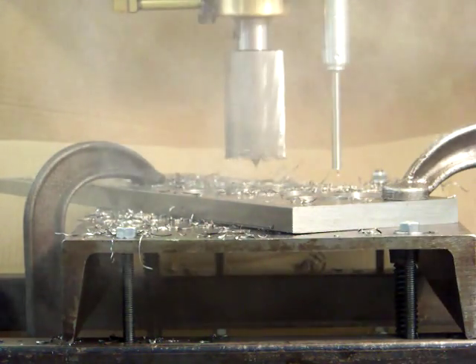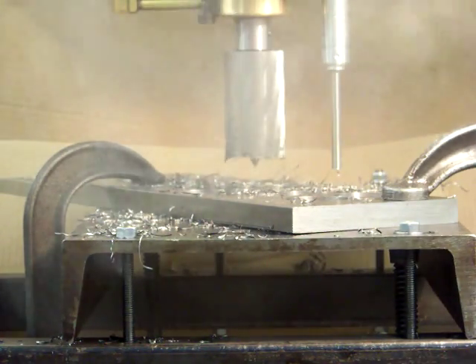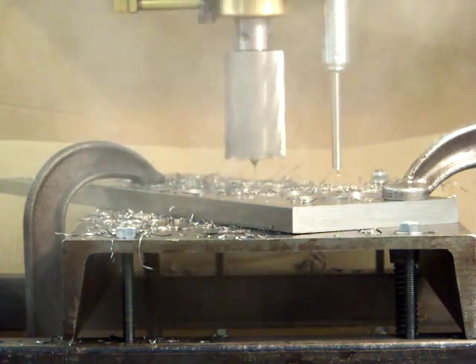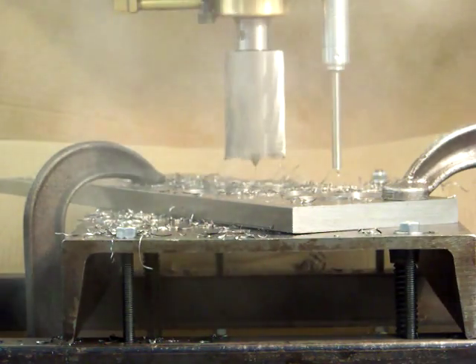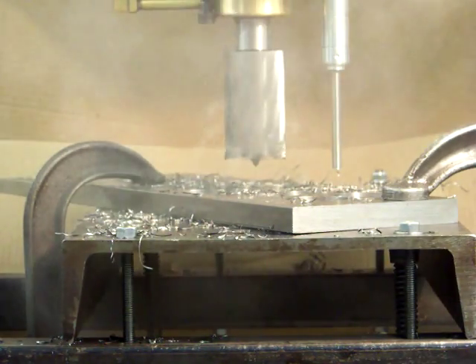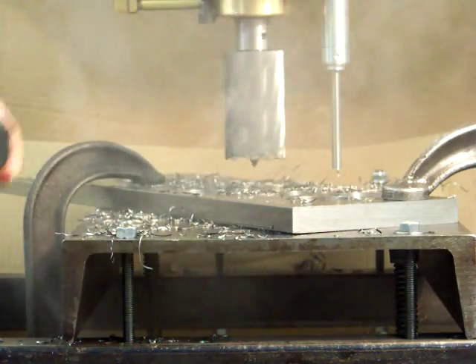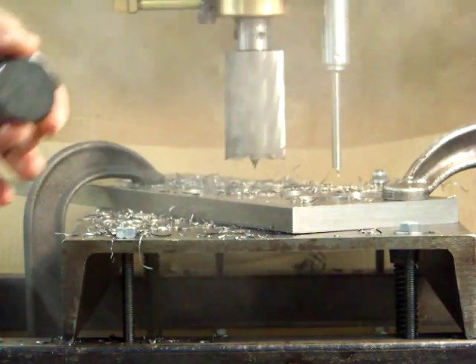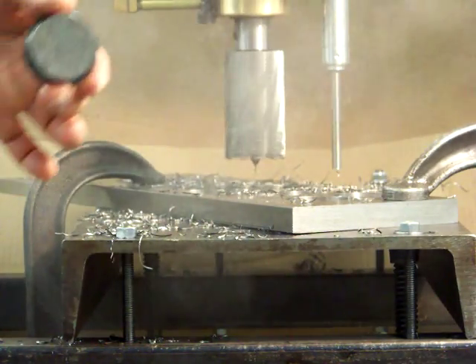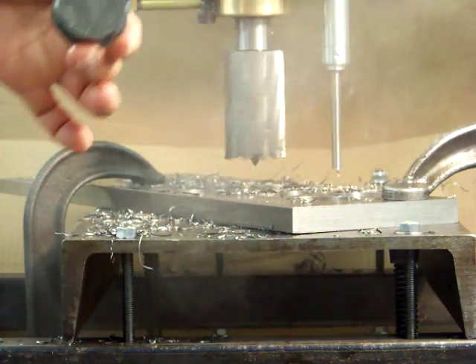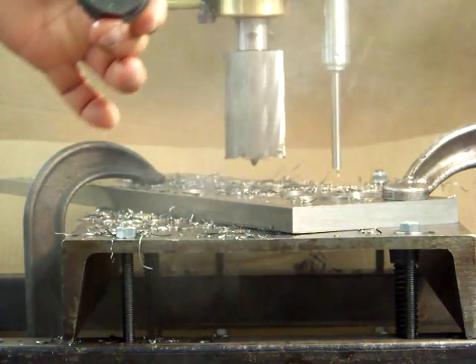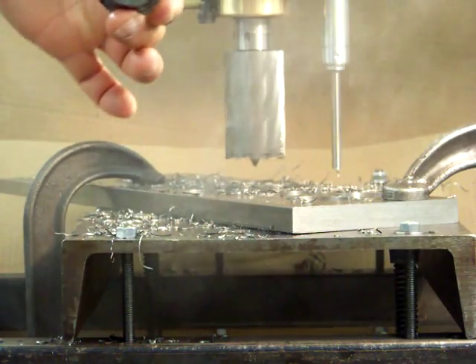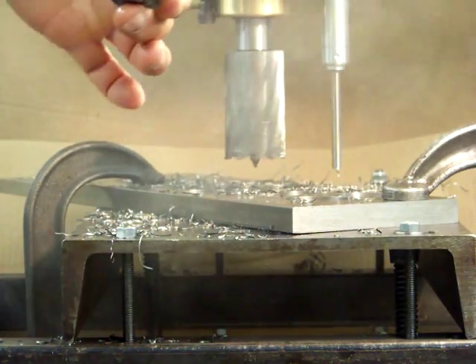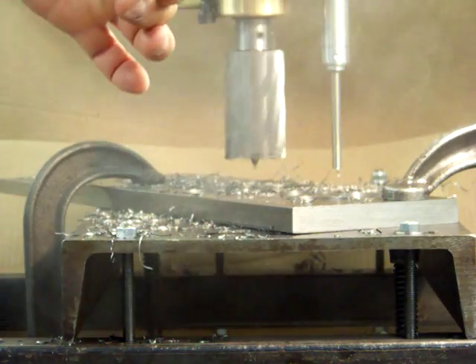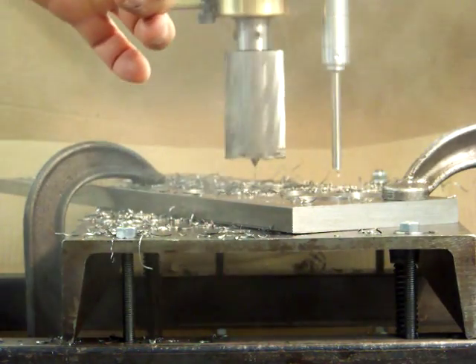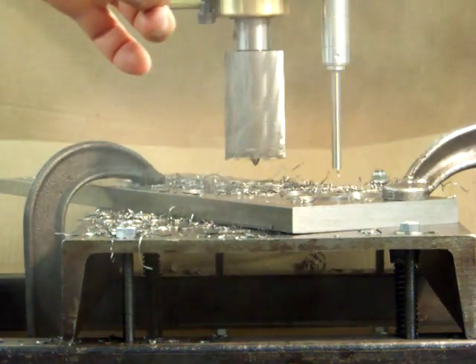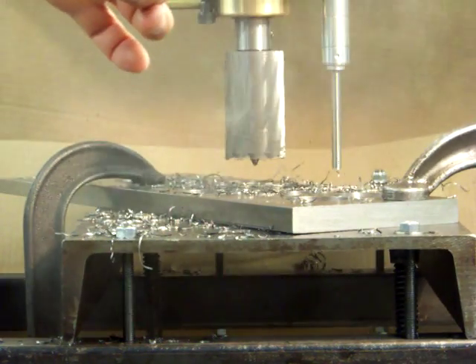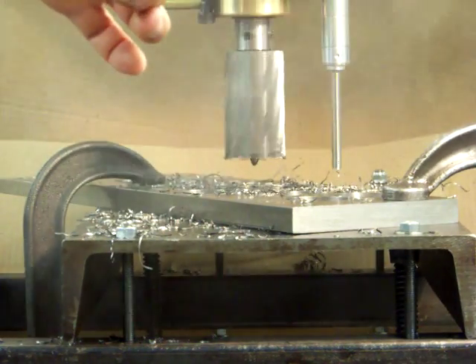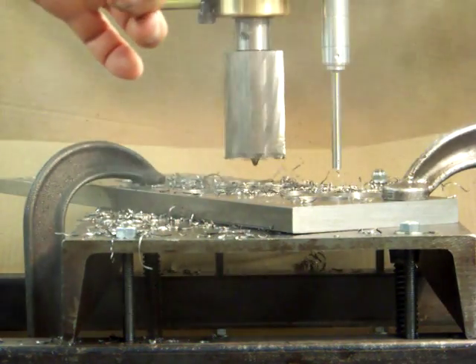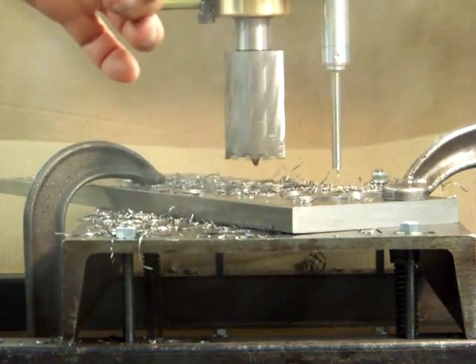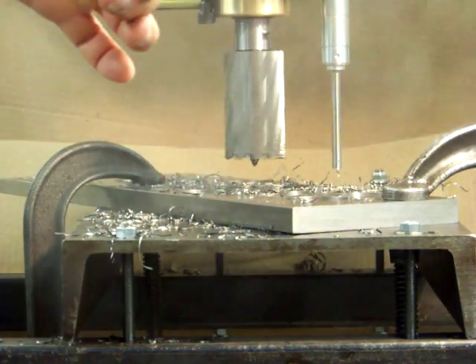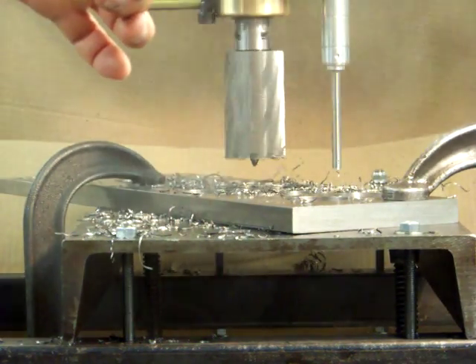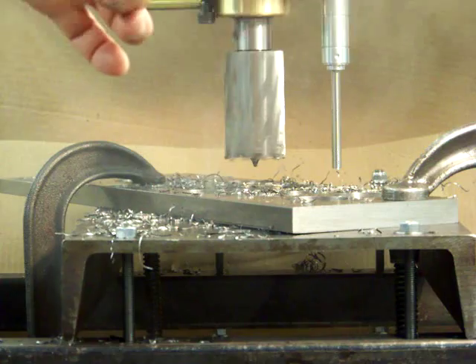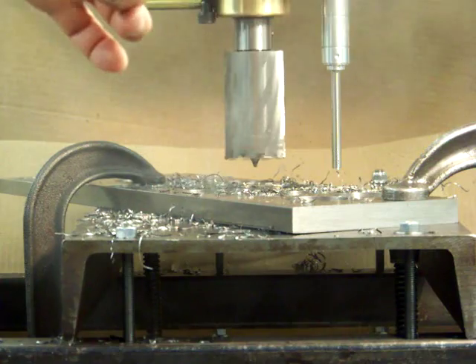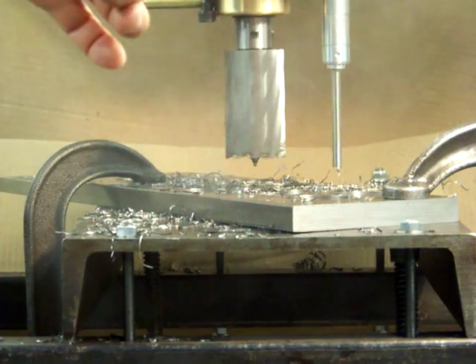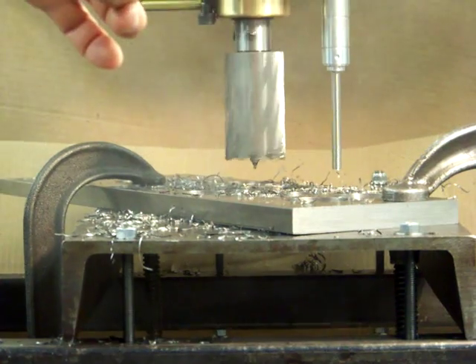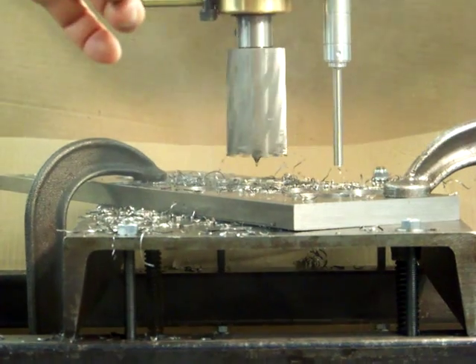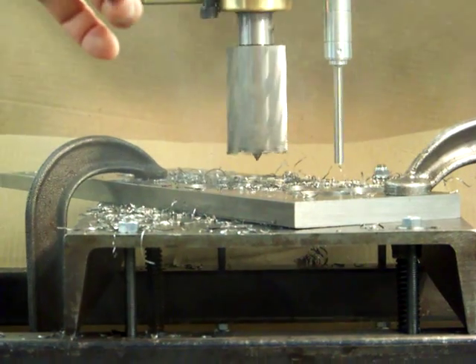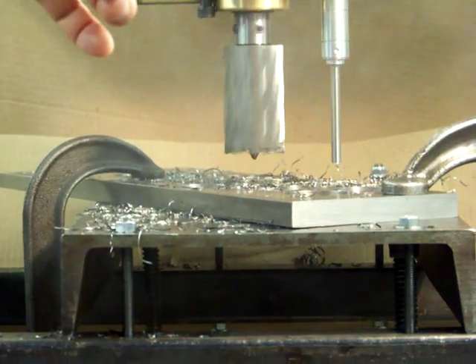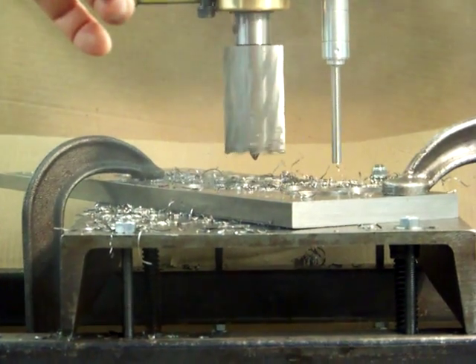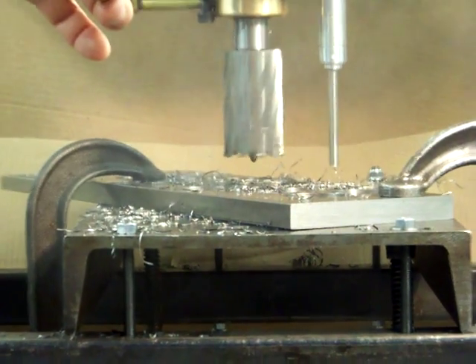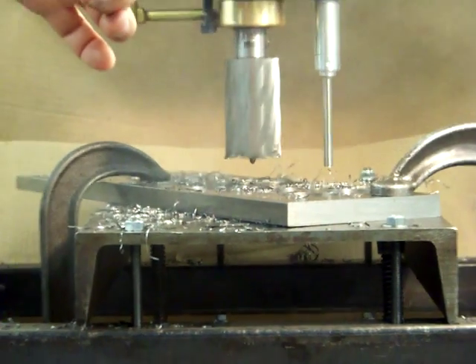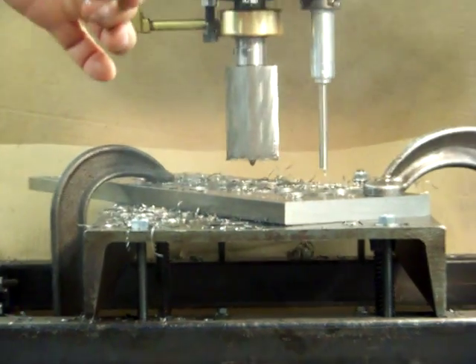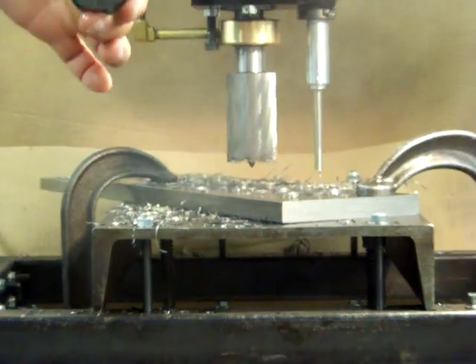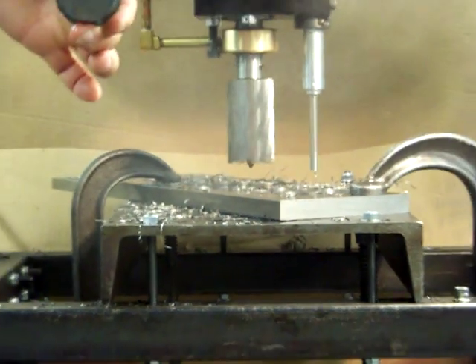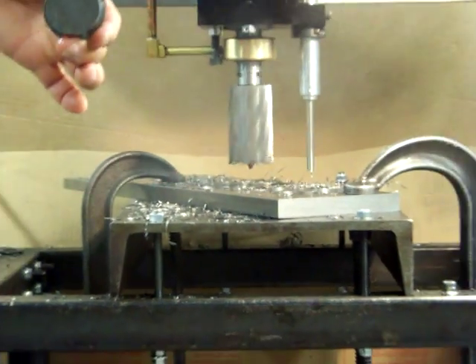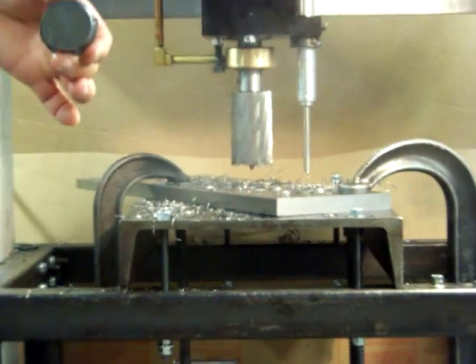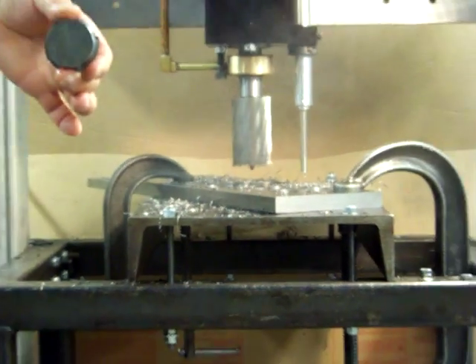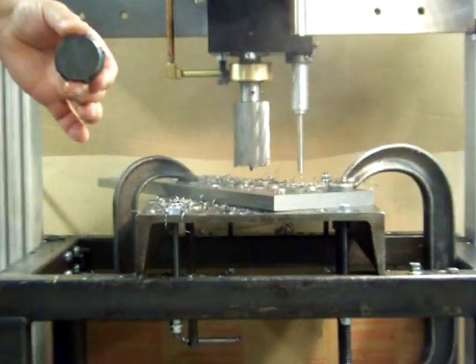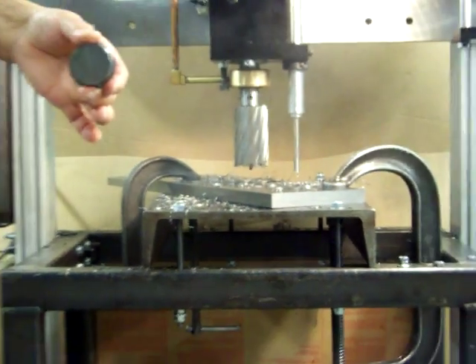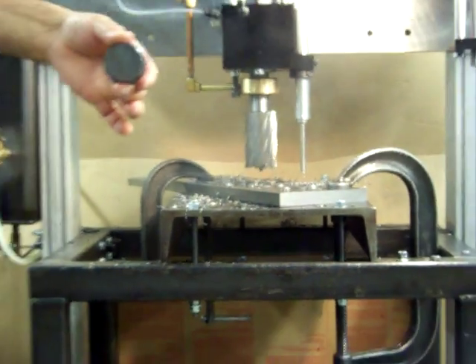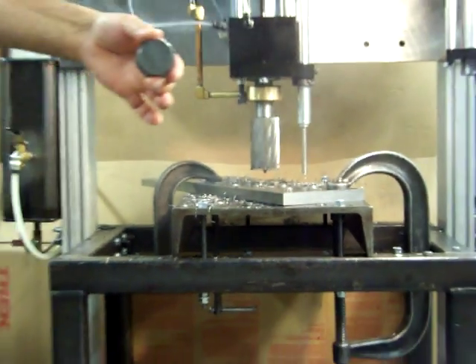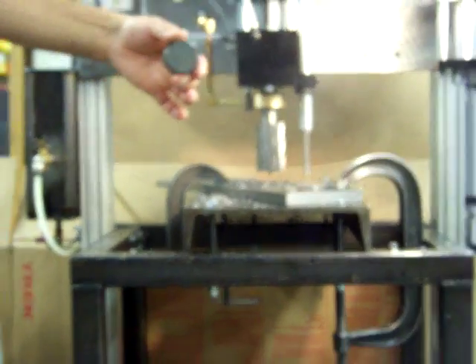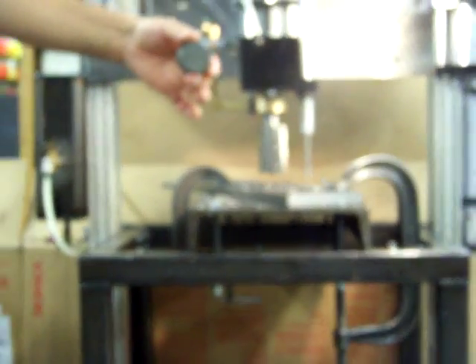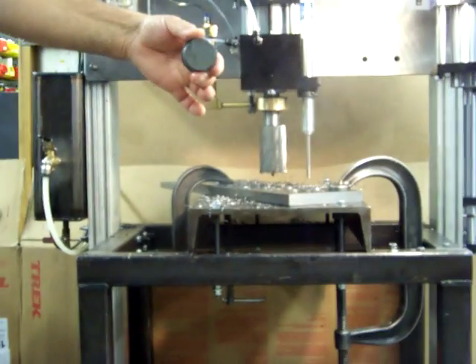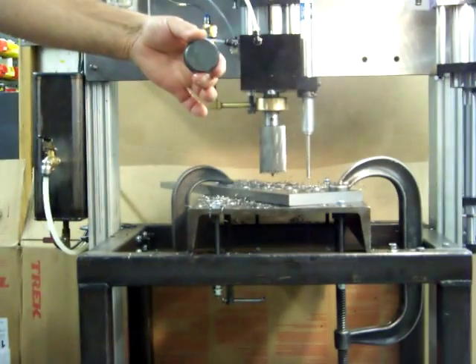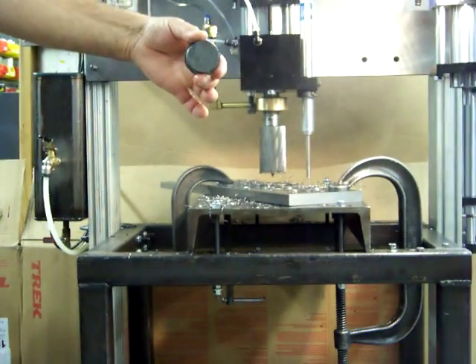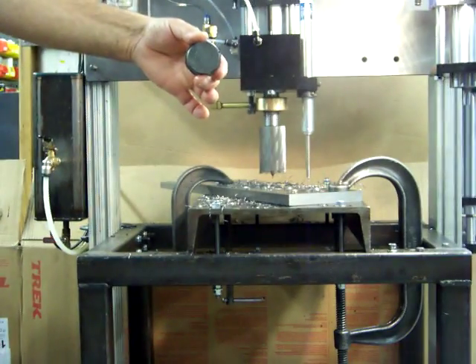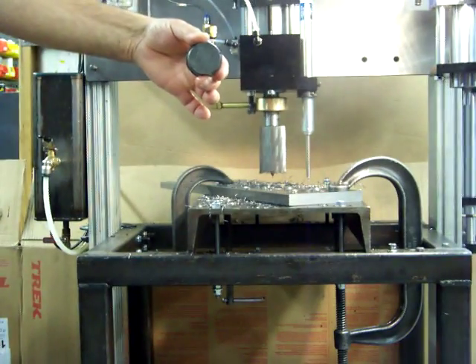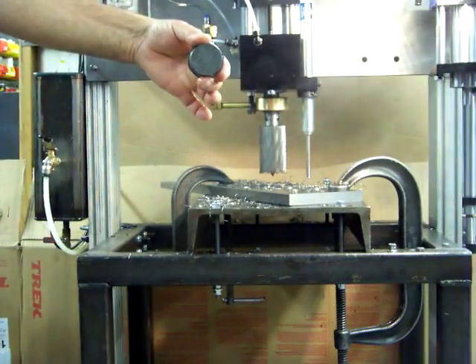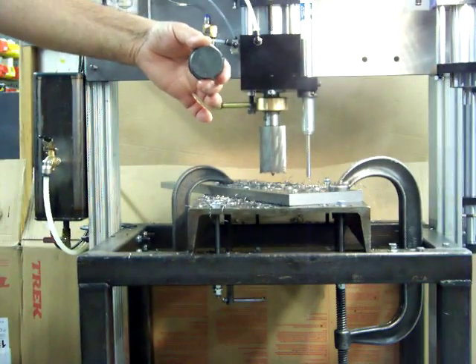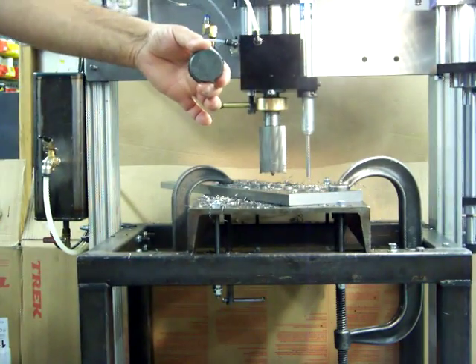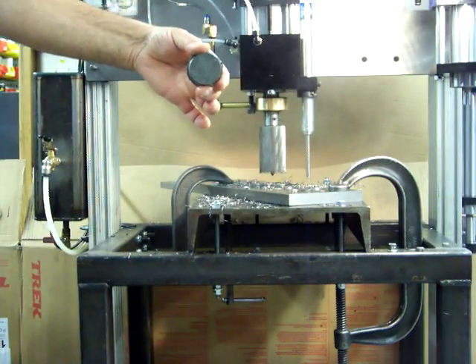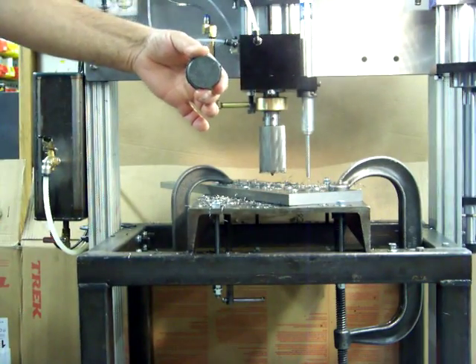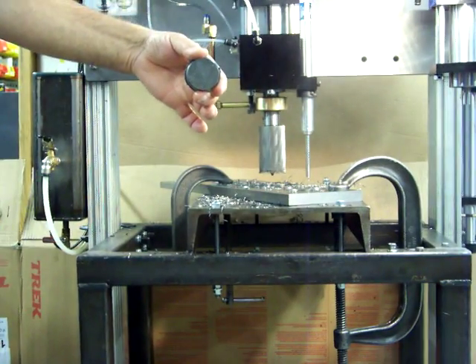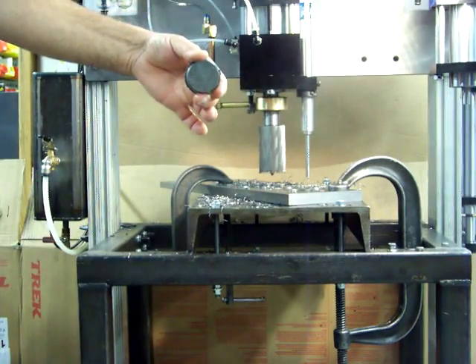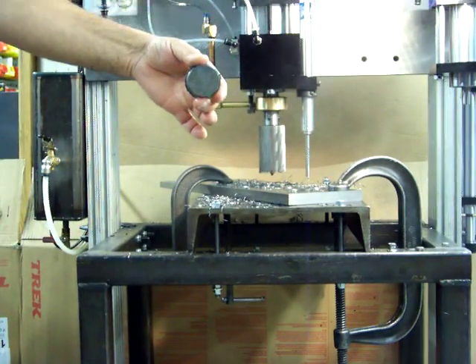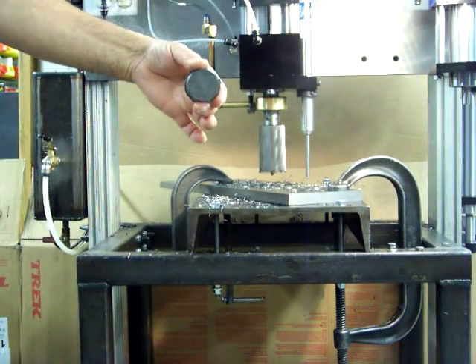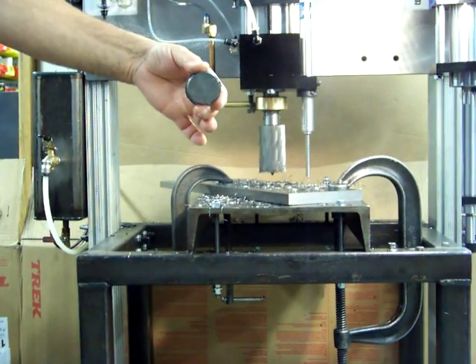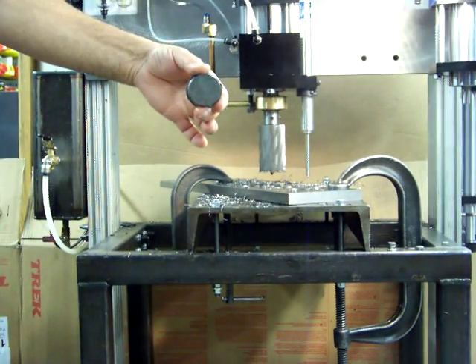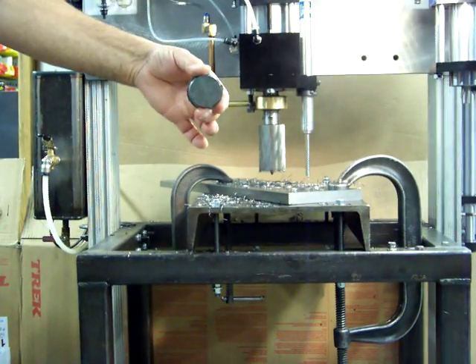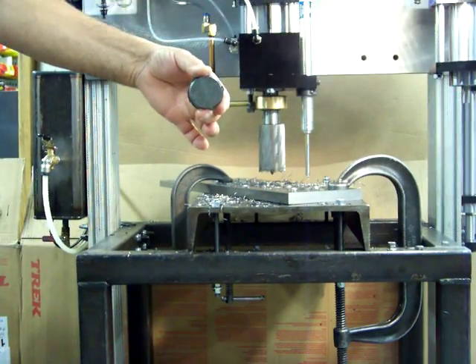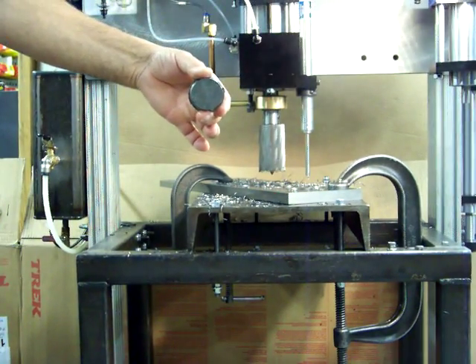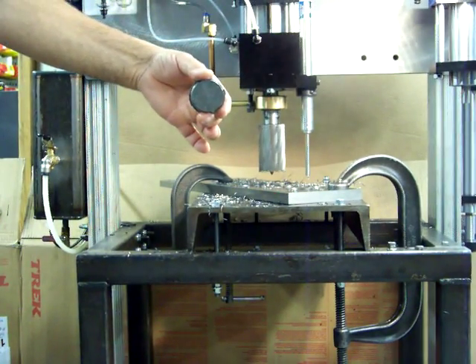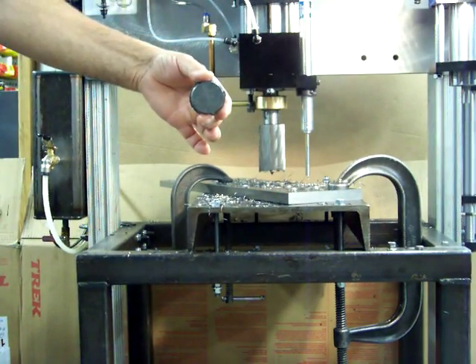You saw the plug get ejected at the end. This is the plug that pops out at the bottom.